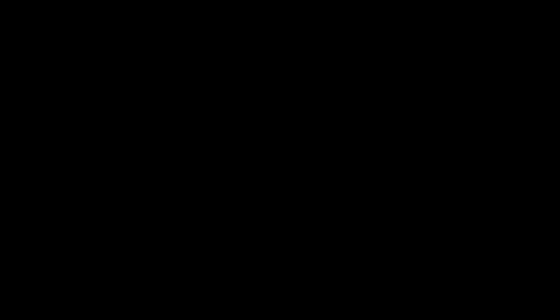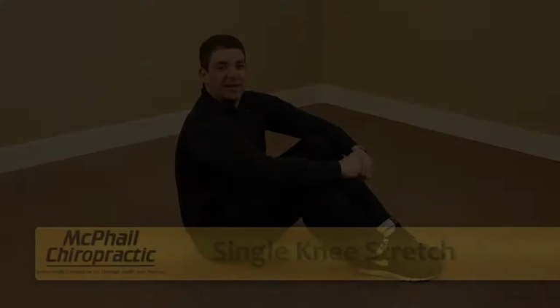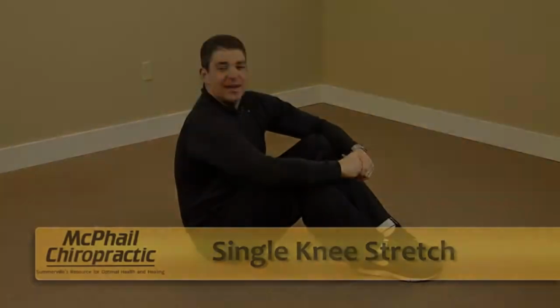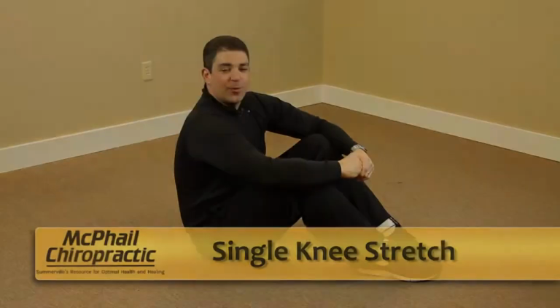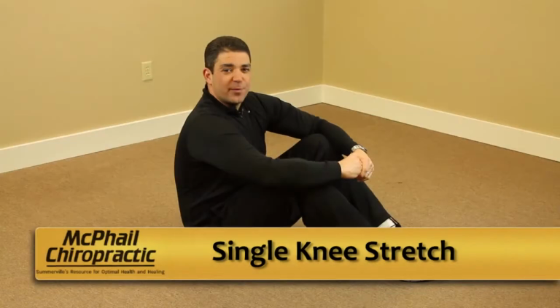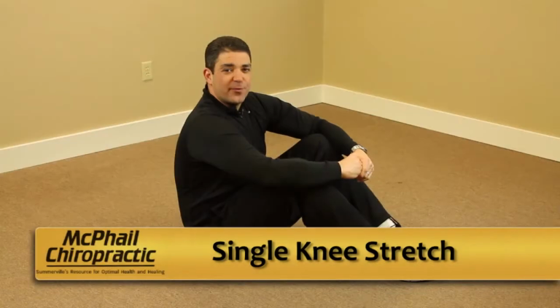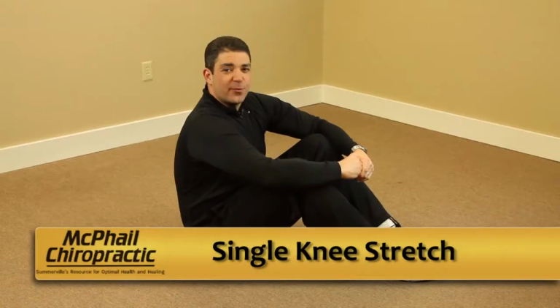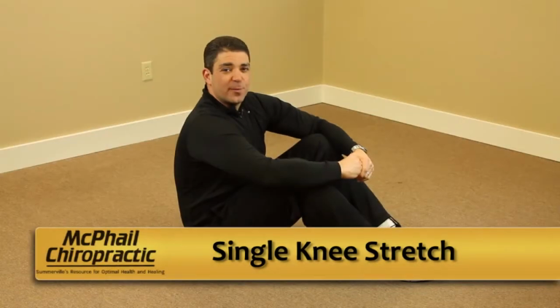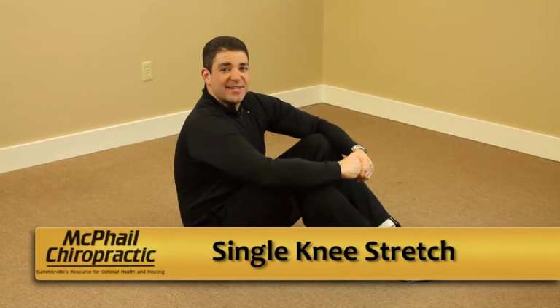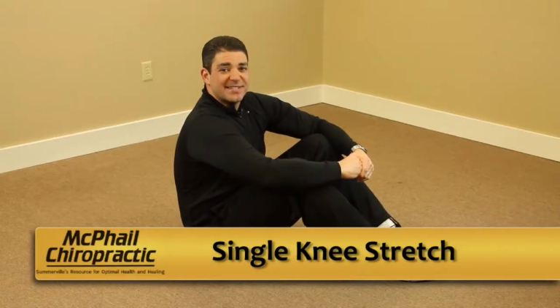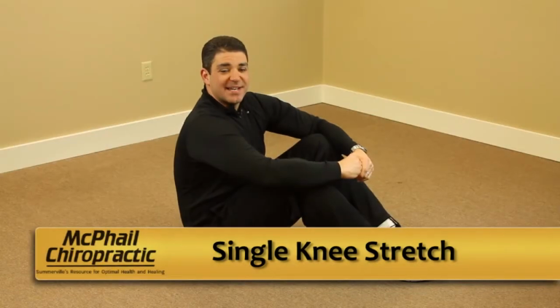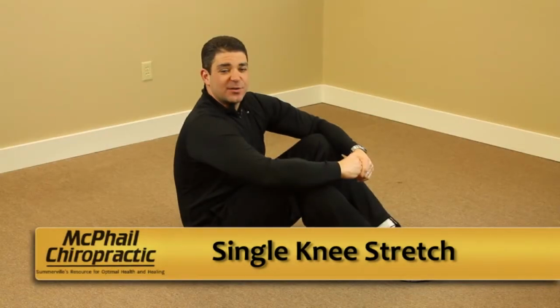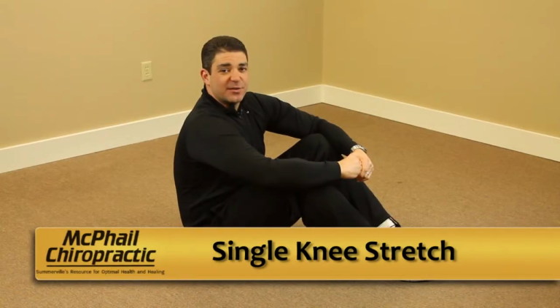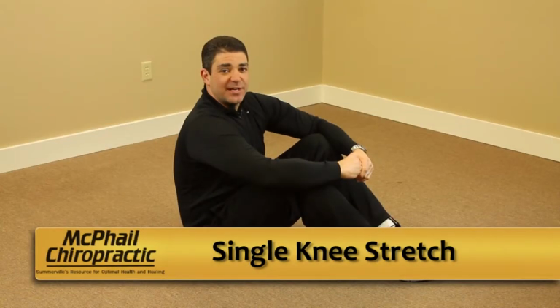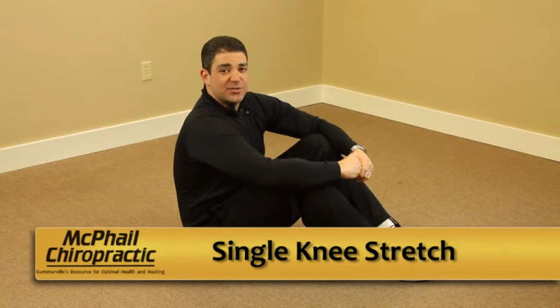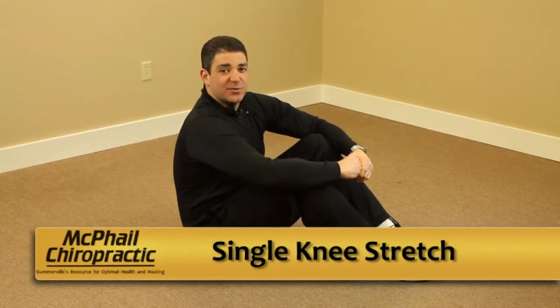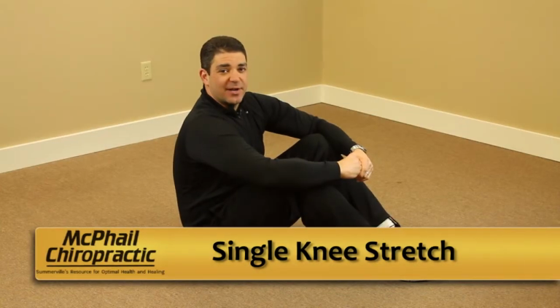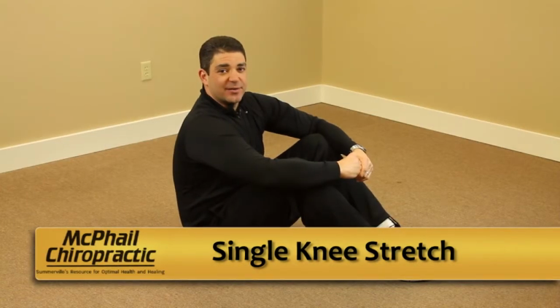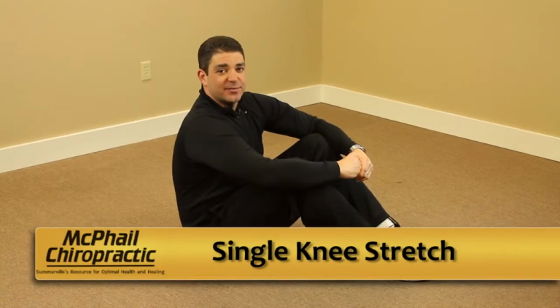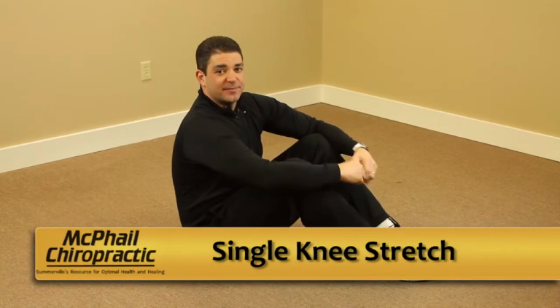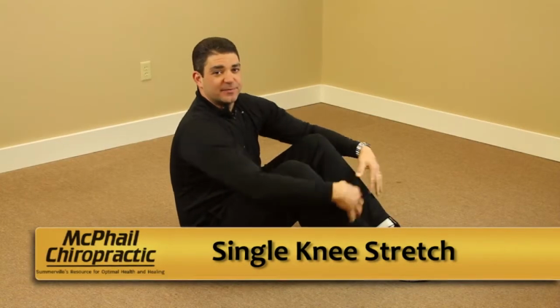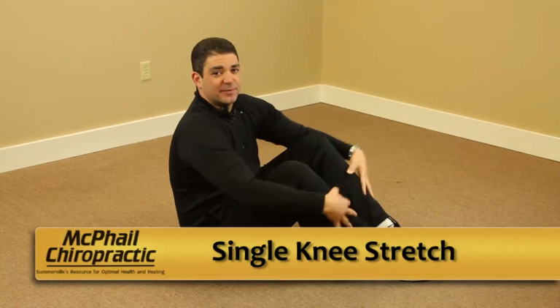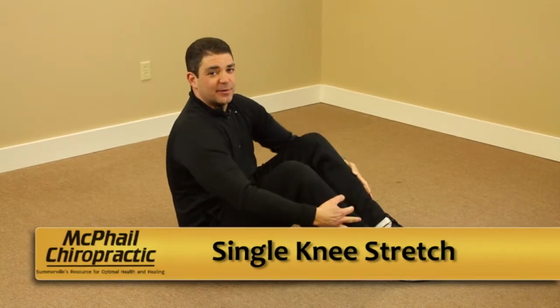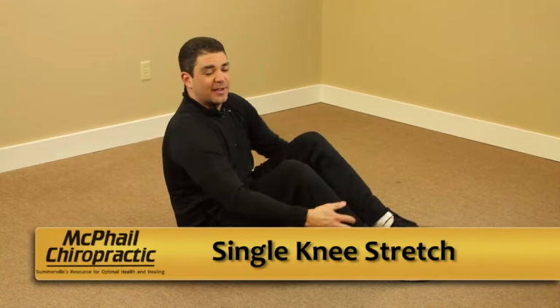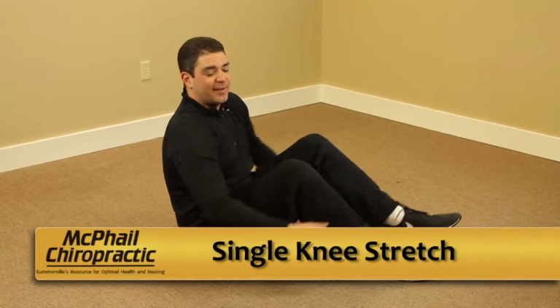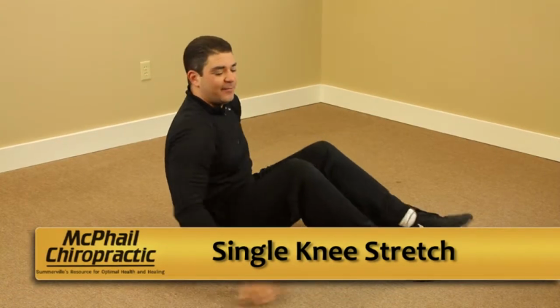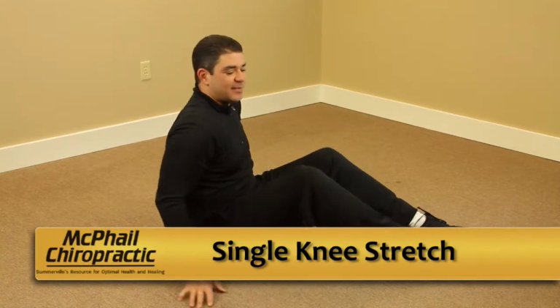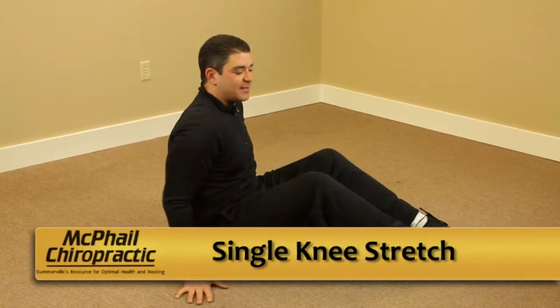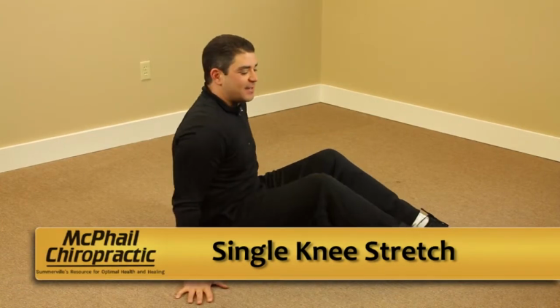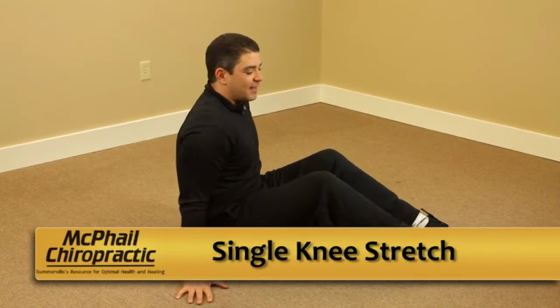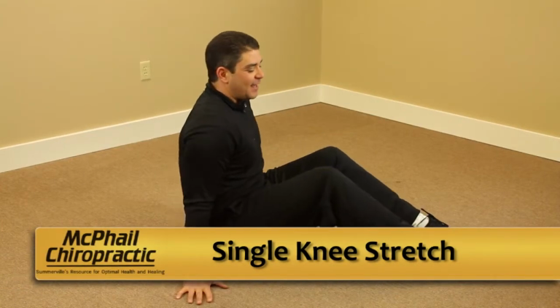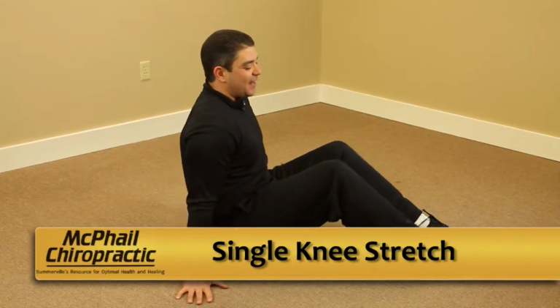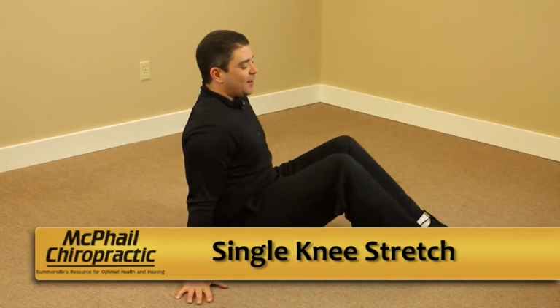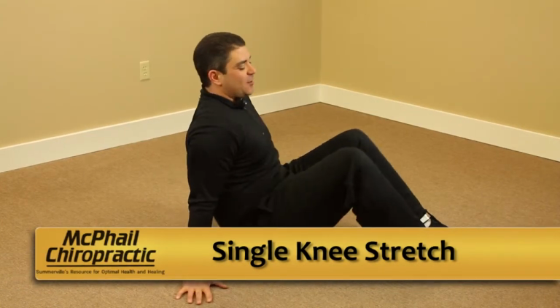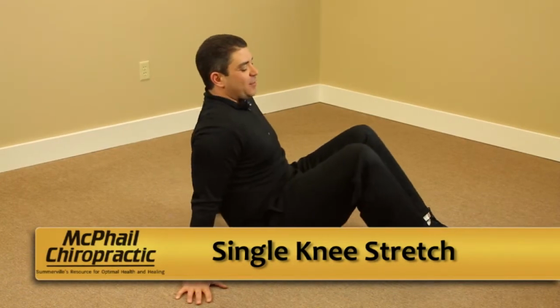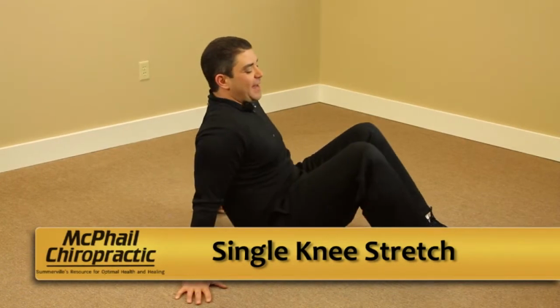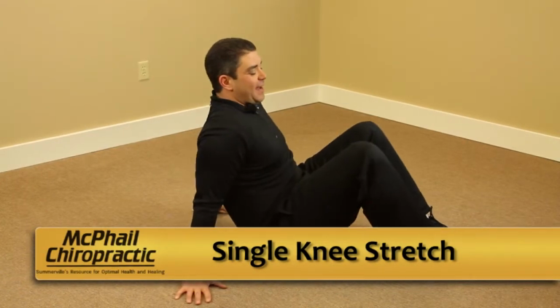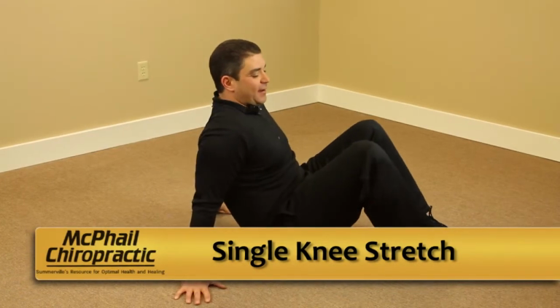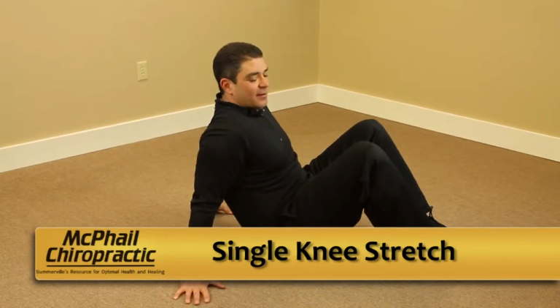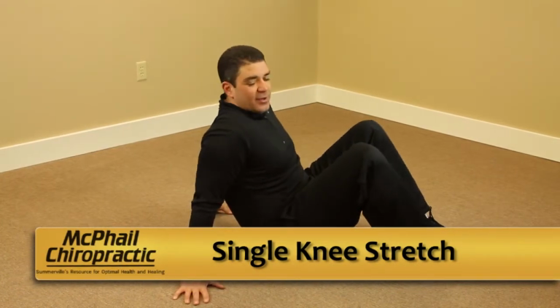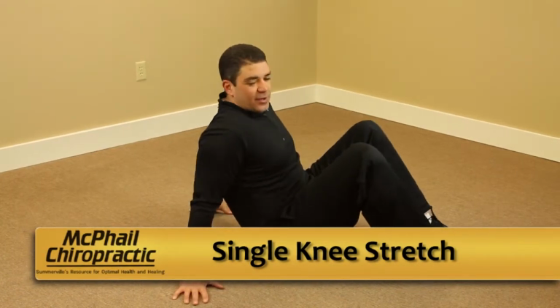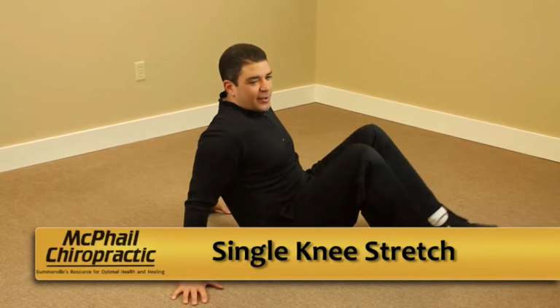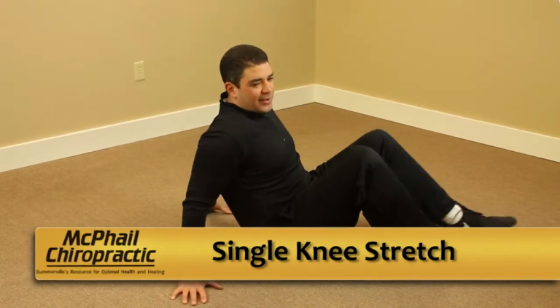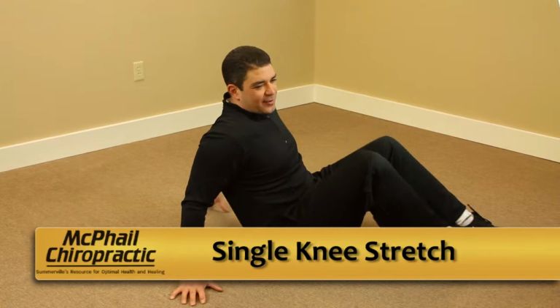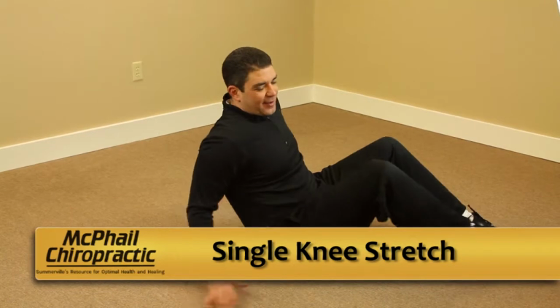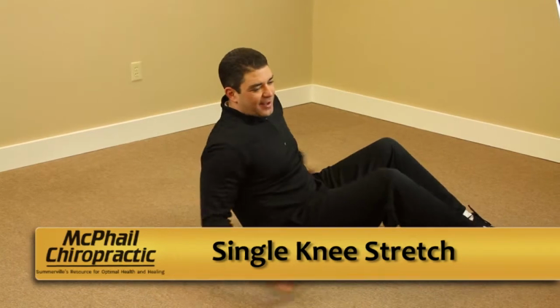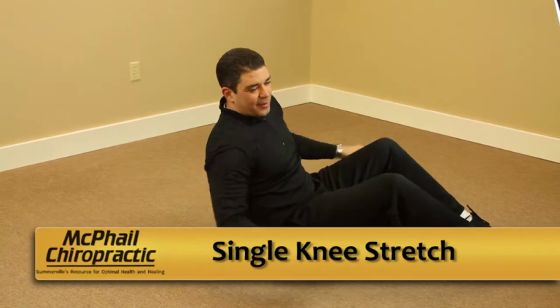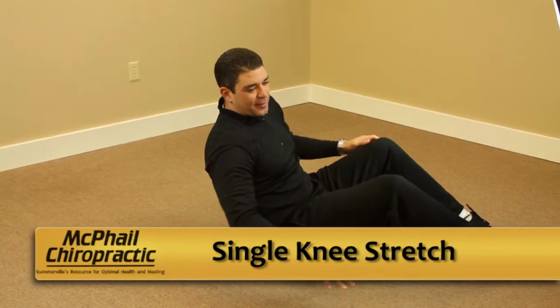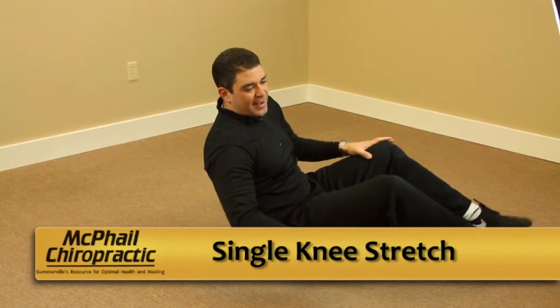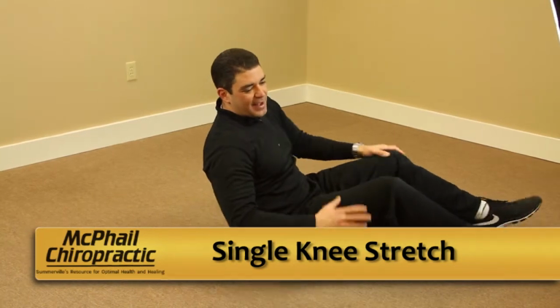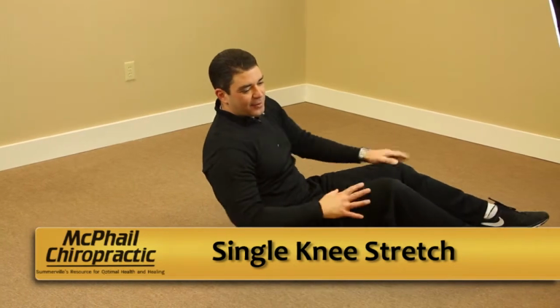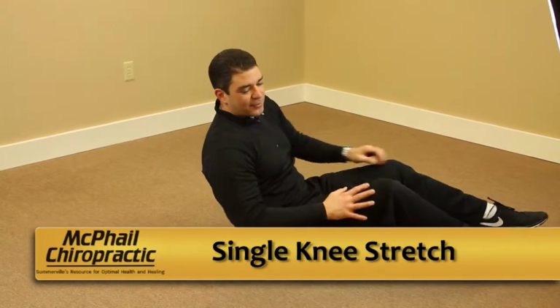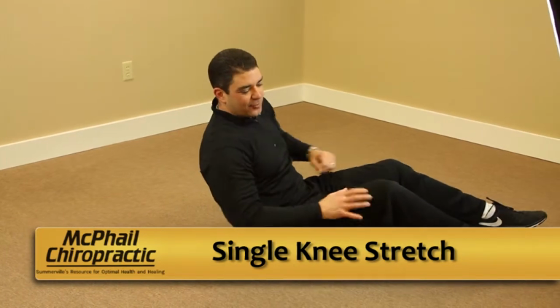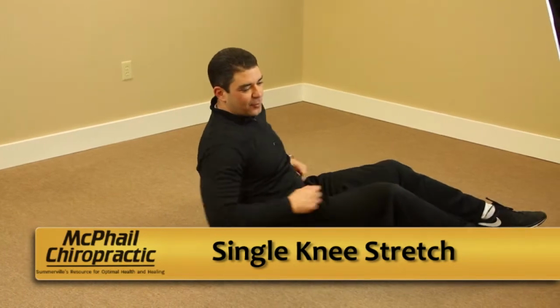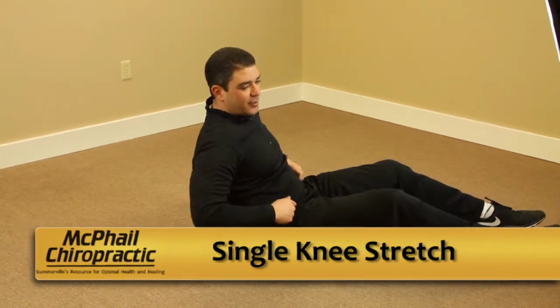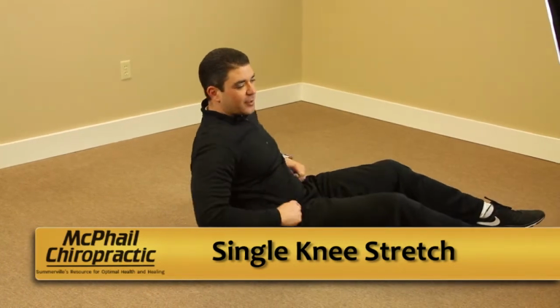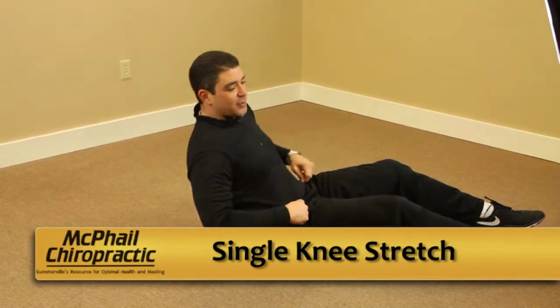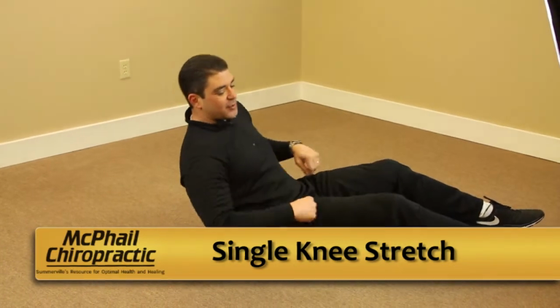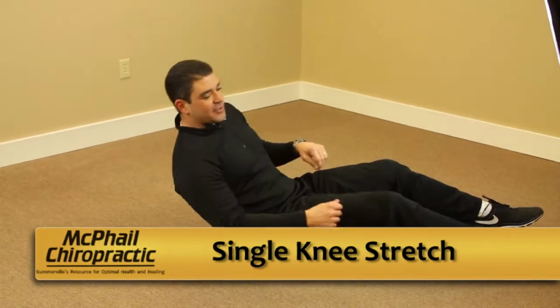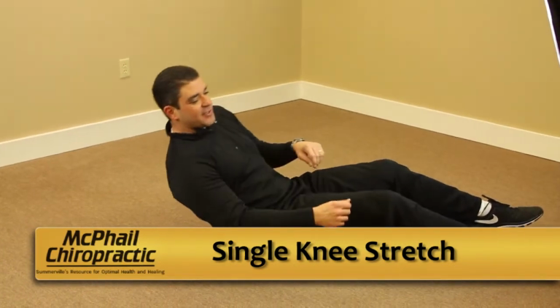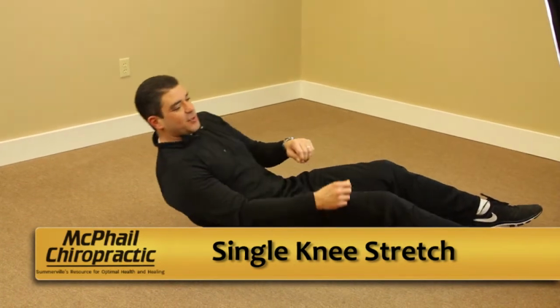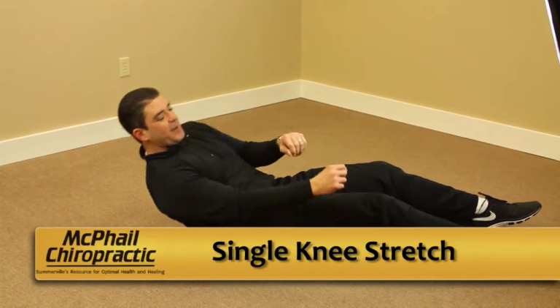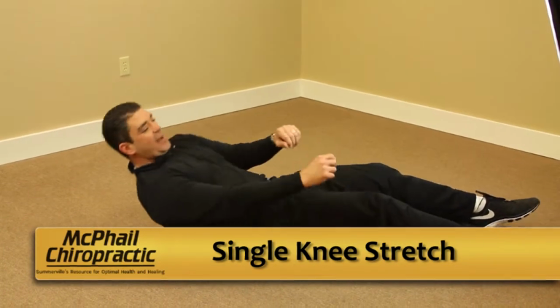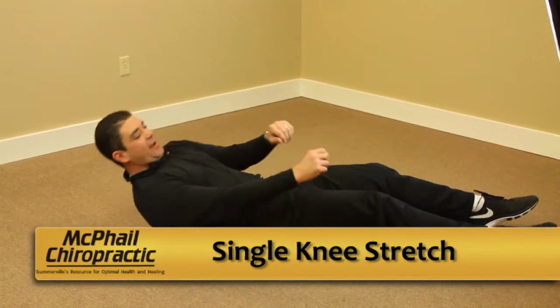Now we're going to perform the single knee stretch. This is done lying on your back. You need to lie on a pad on the floor. You can do this in your bed.